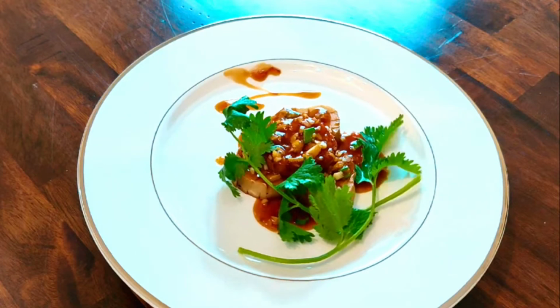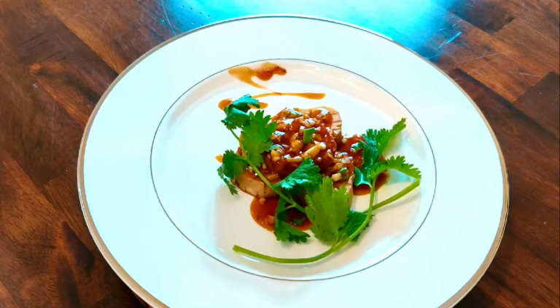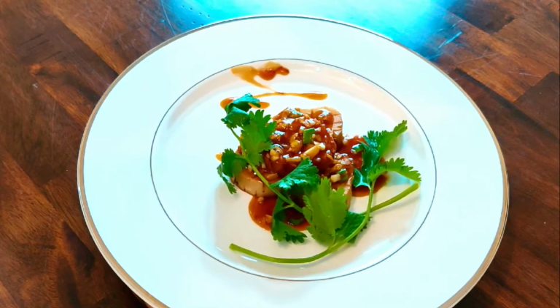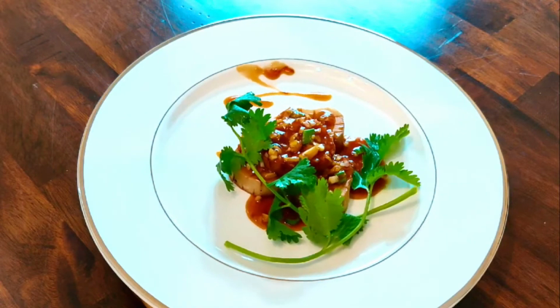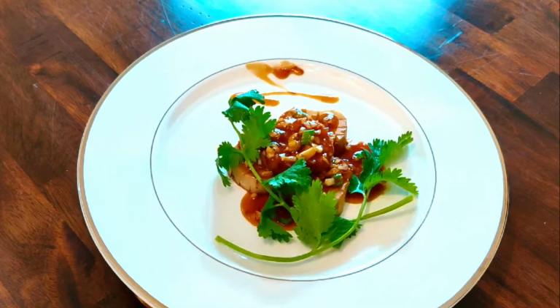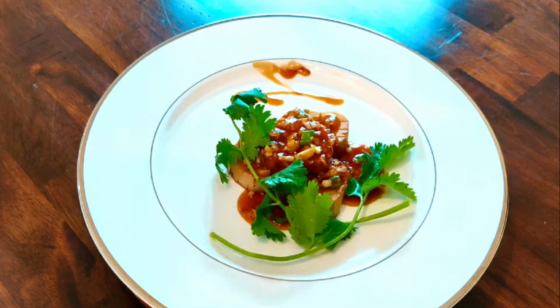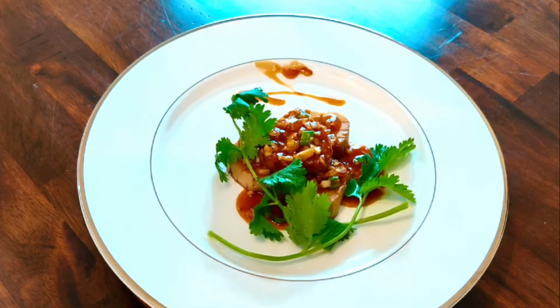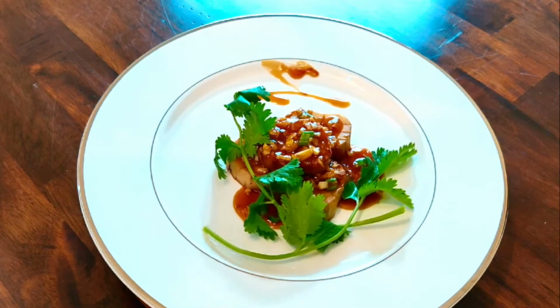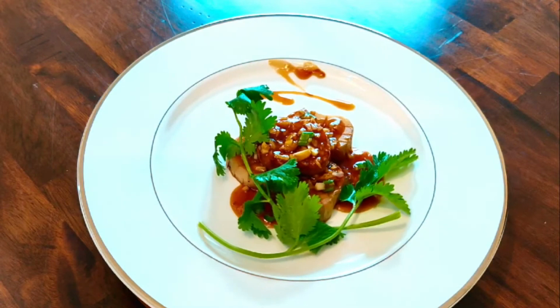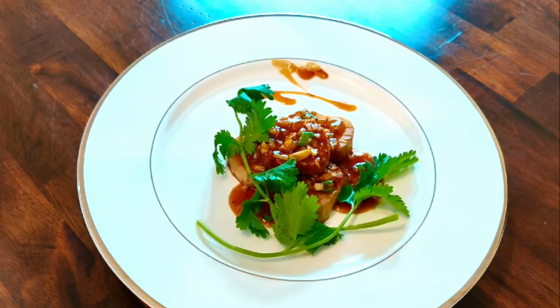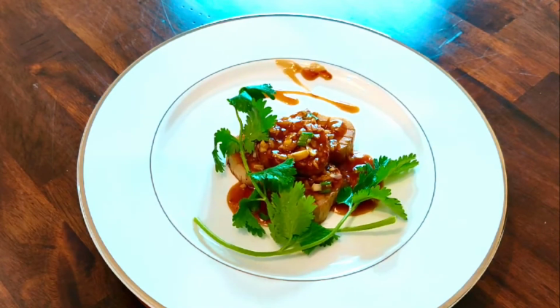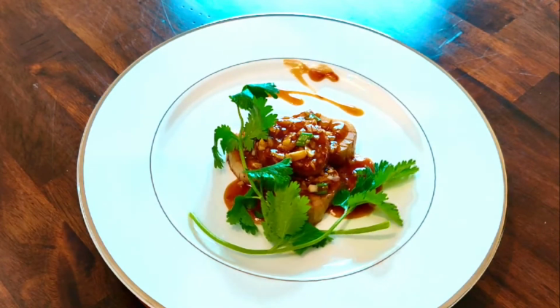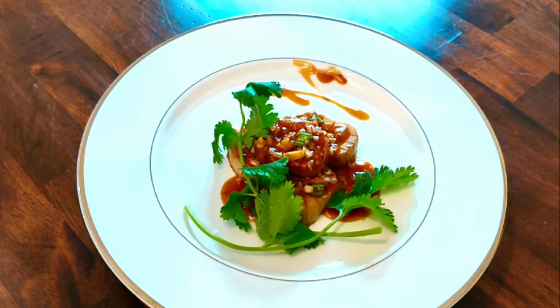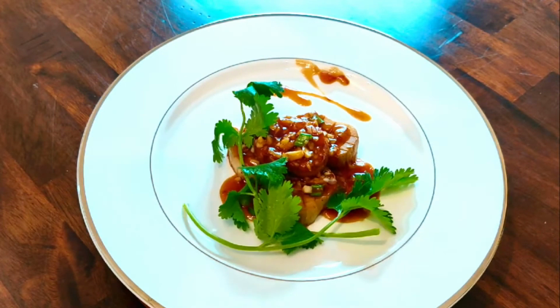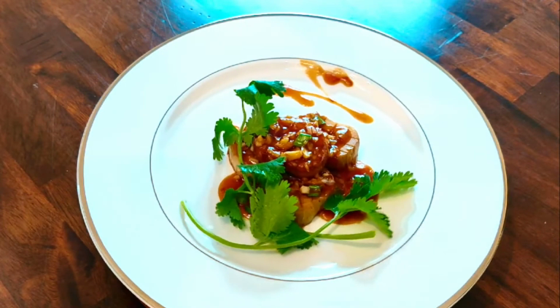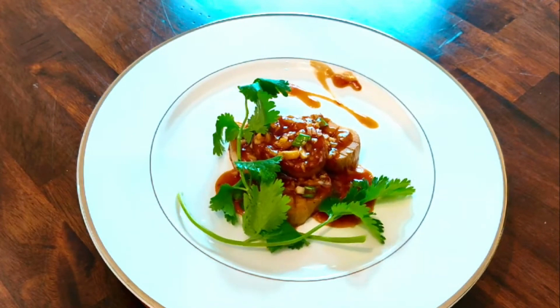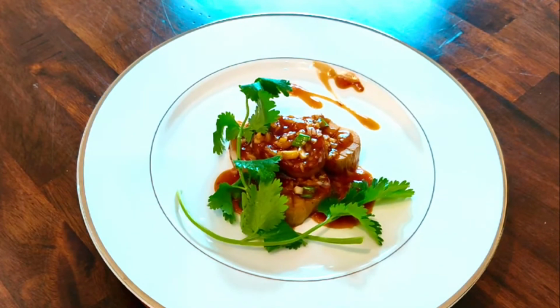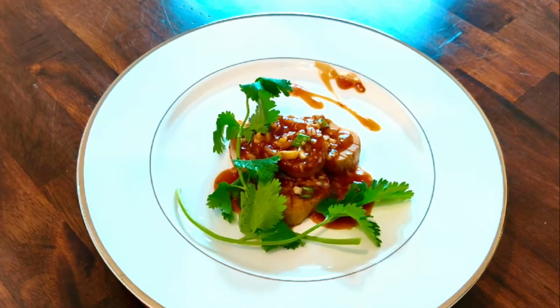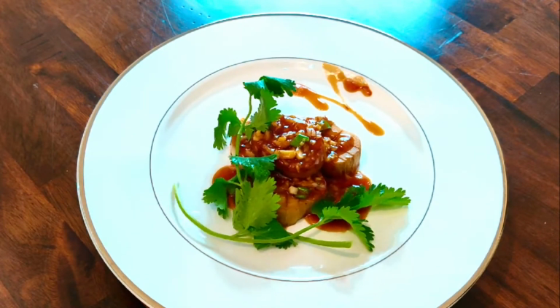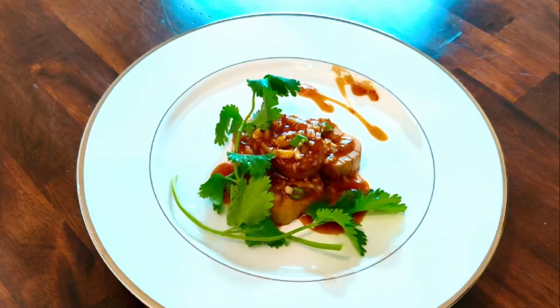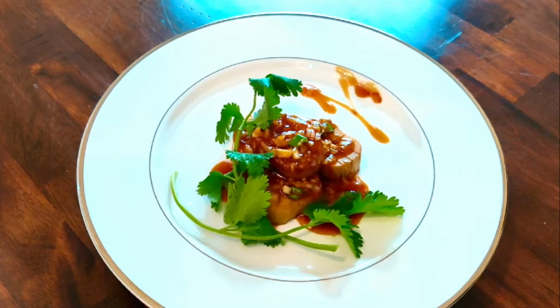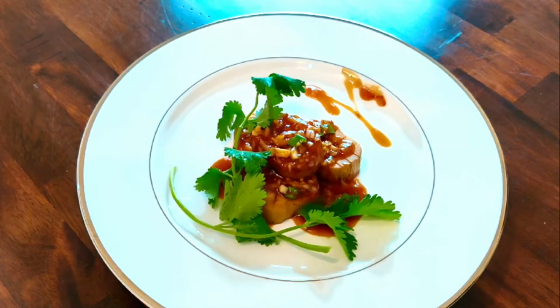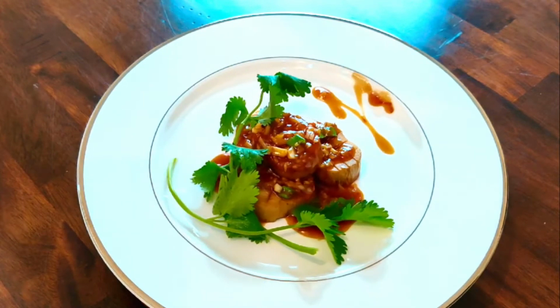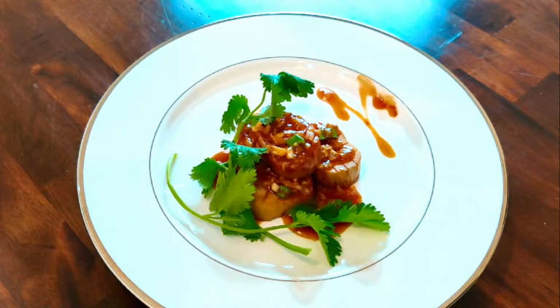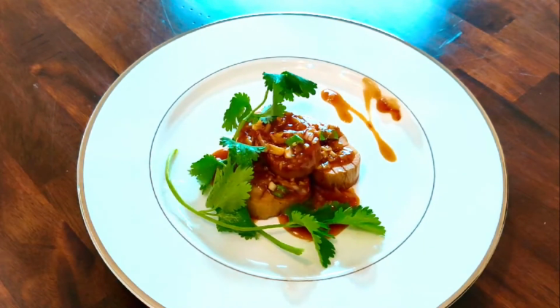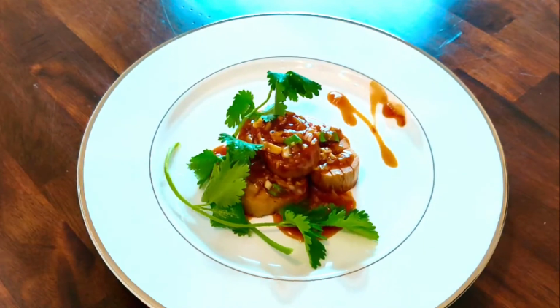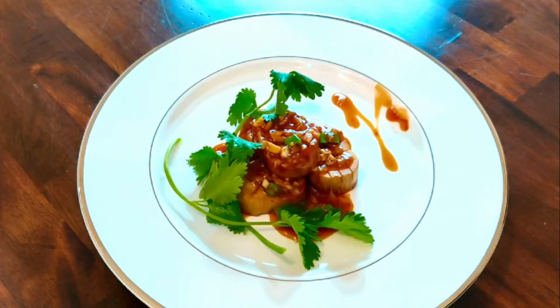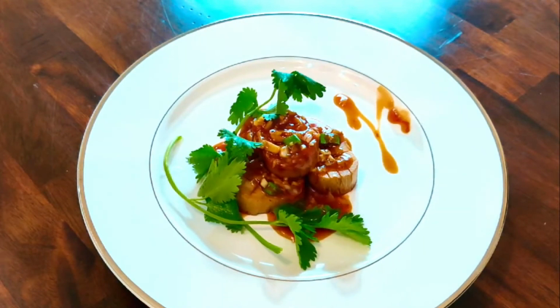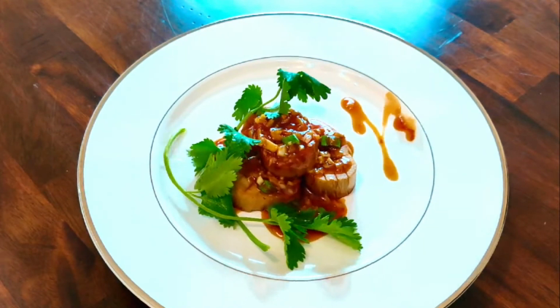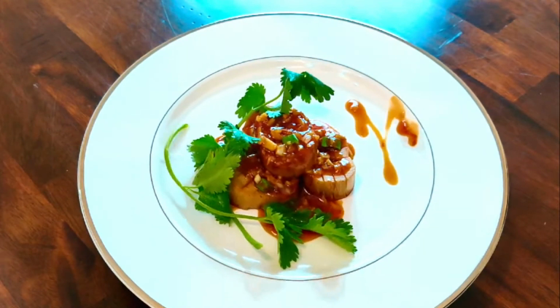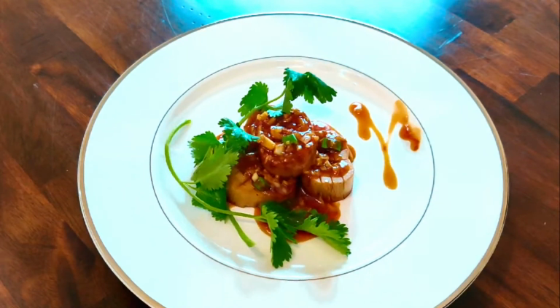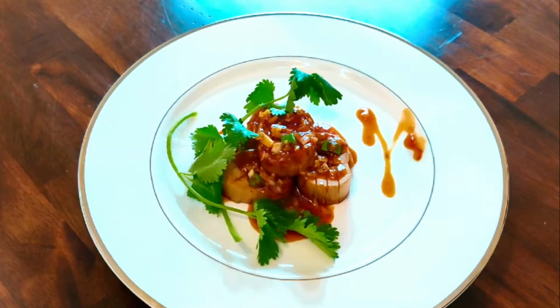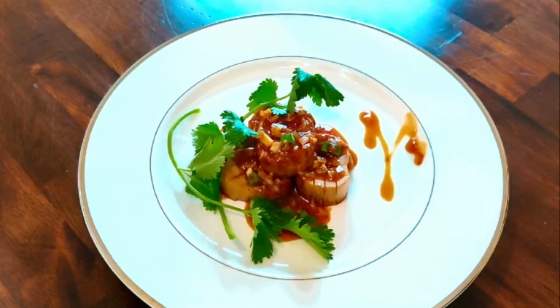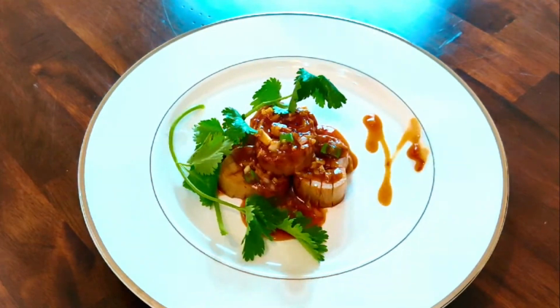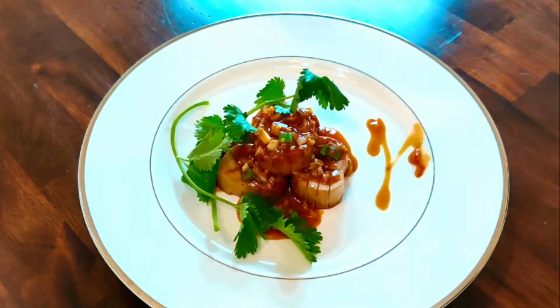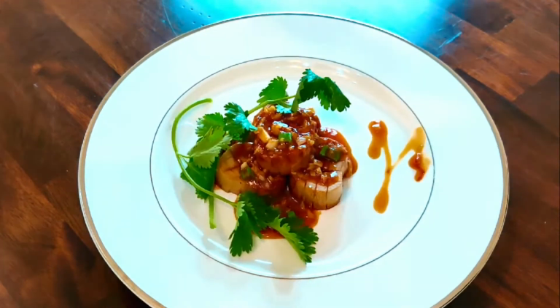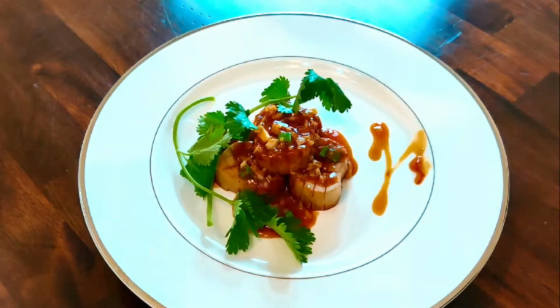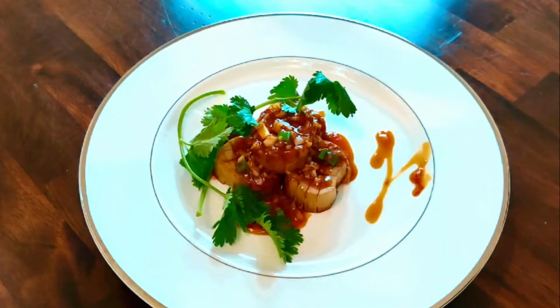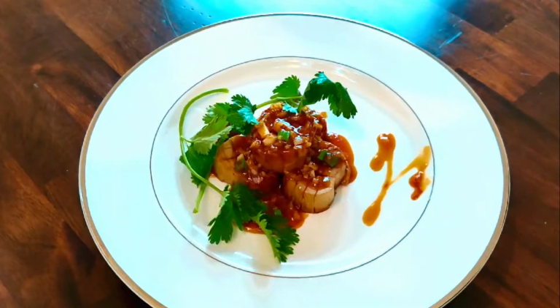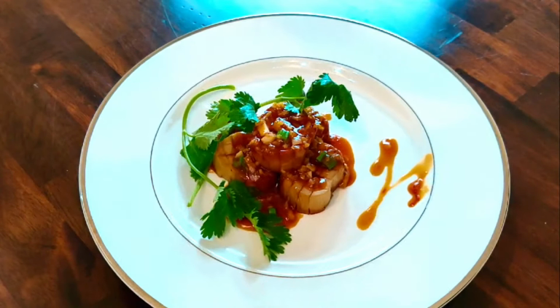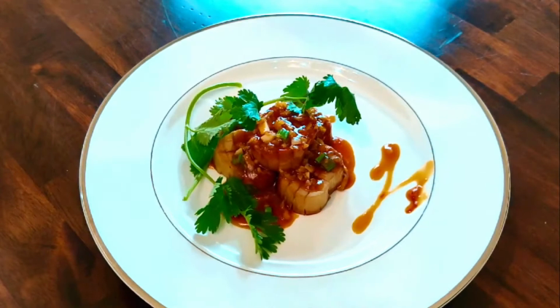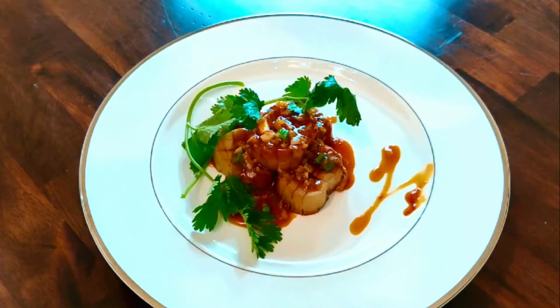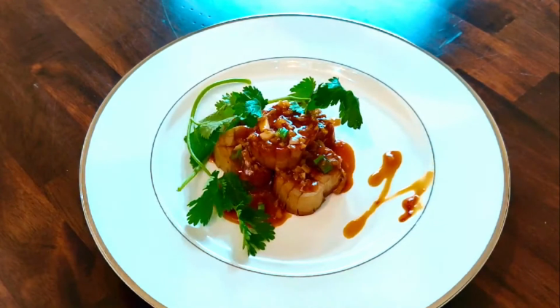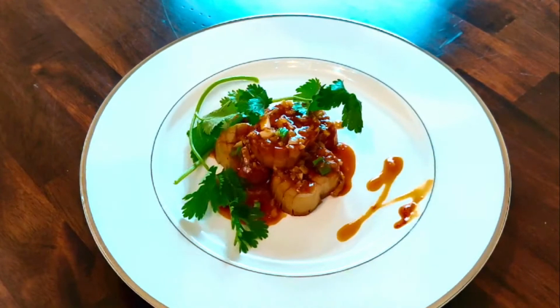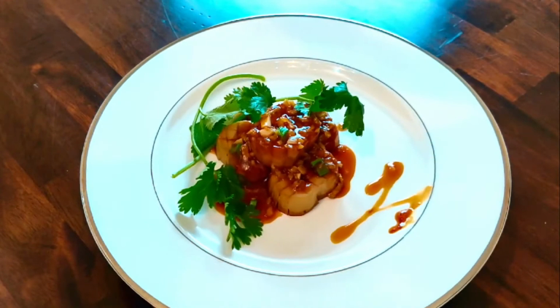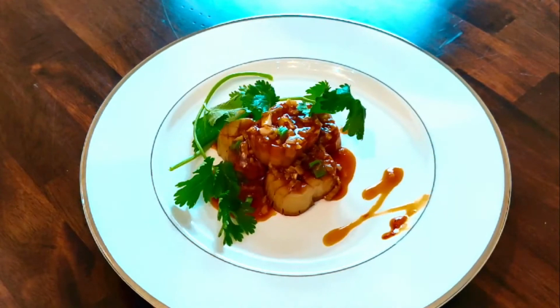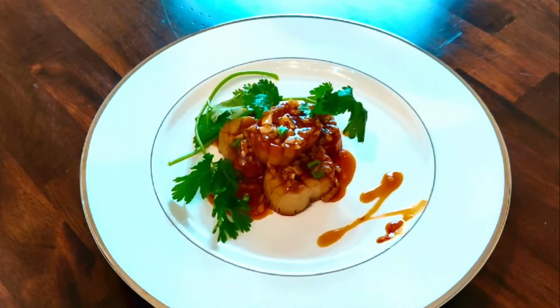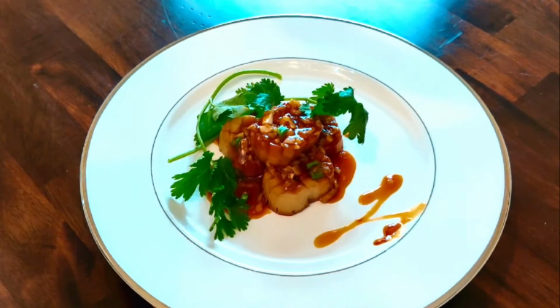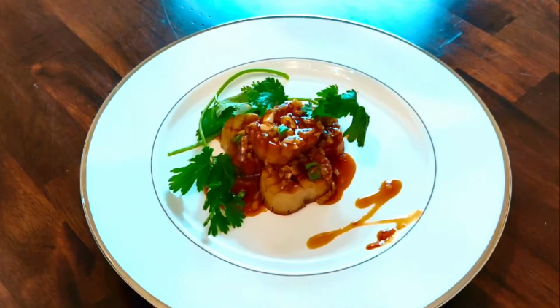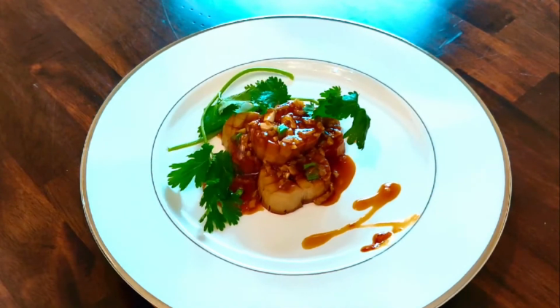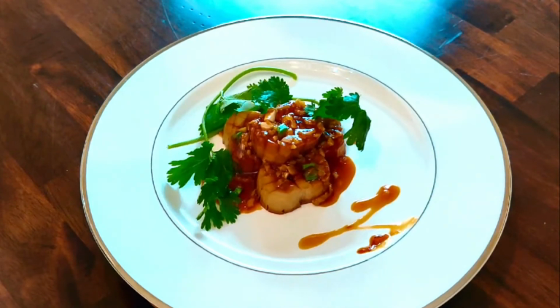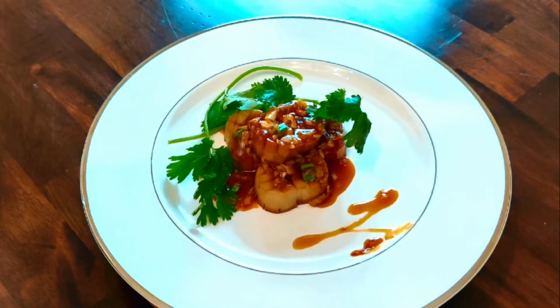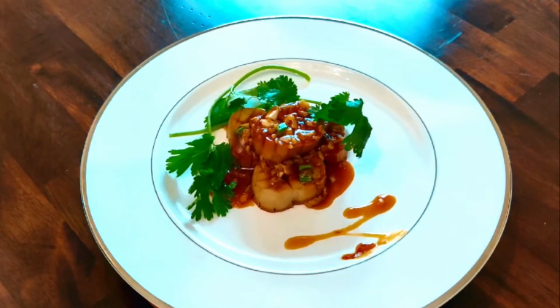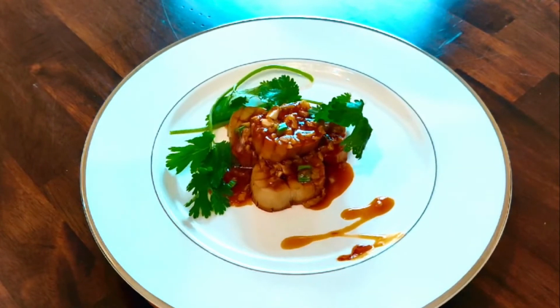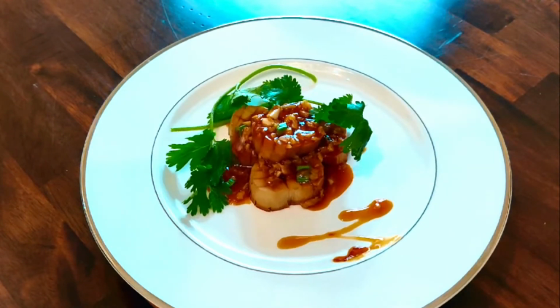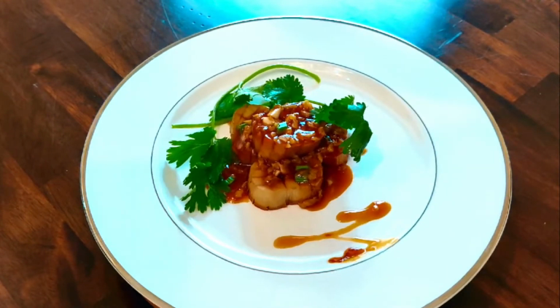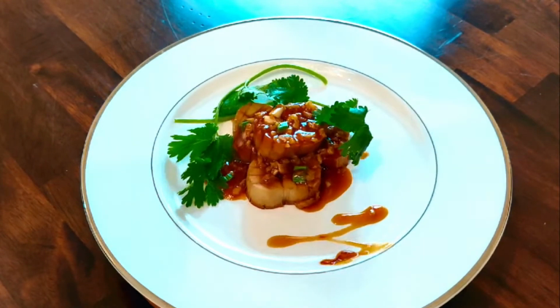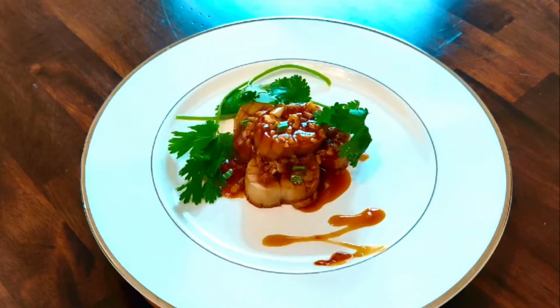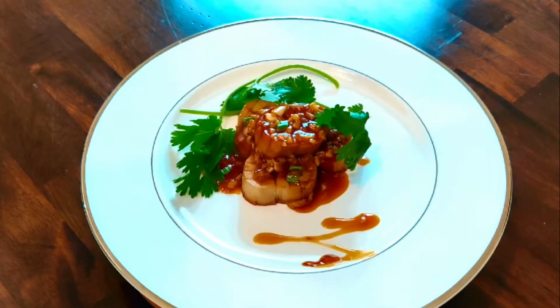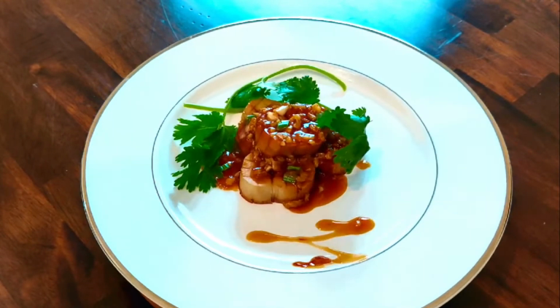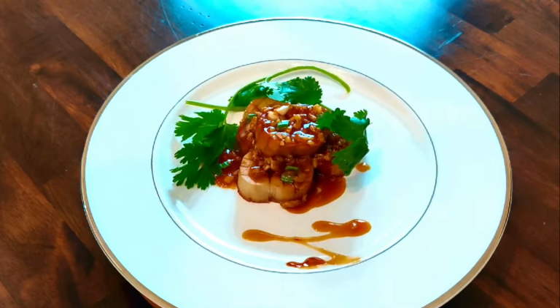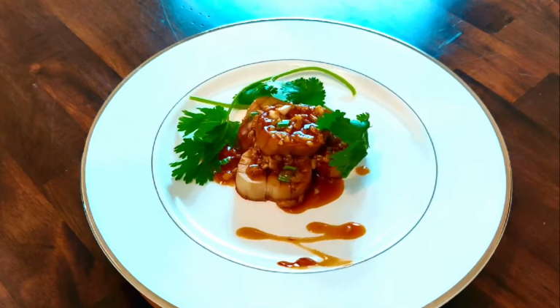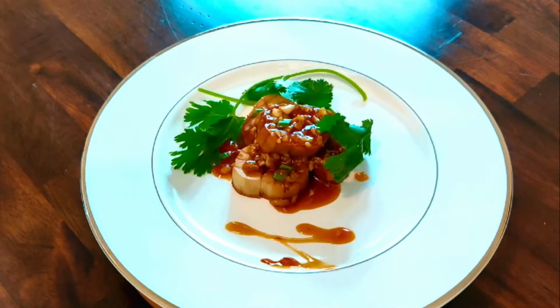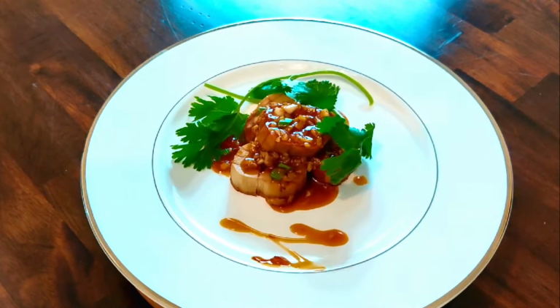Hello everyone. Welcome back to 3 Ingoodness Chinese Kitchen. Today's video will present a creative dish: hand fried king oyster mushroom.